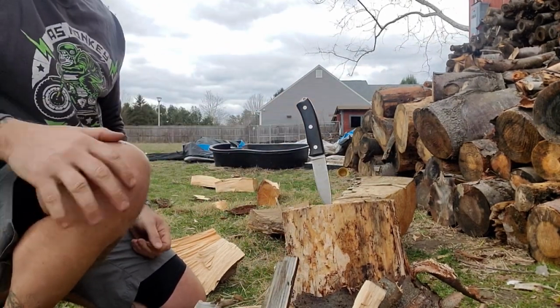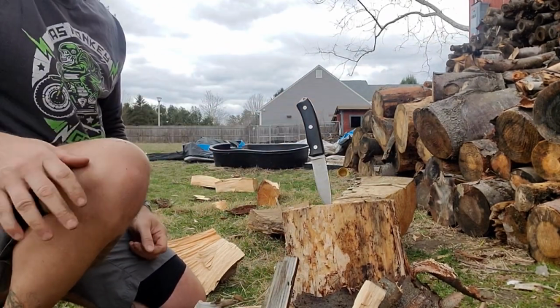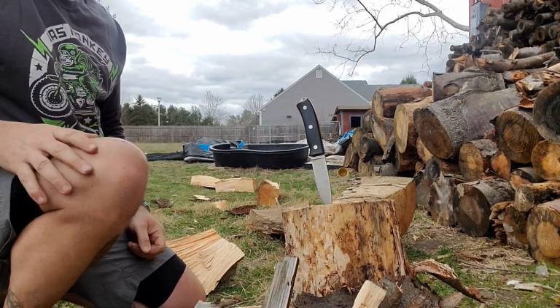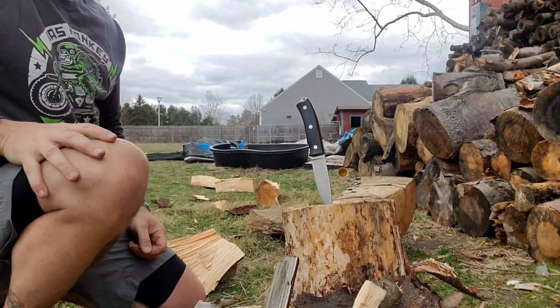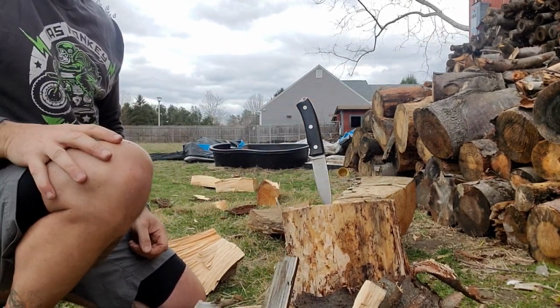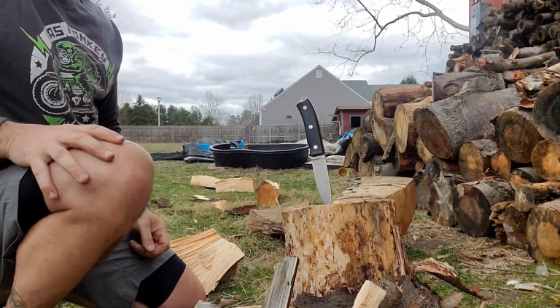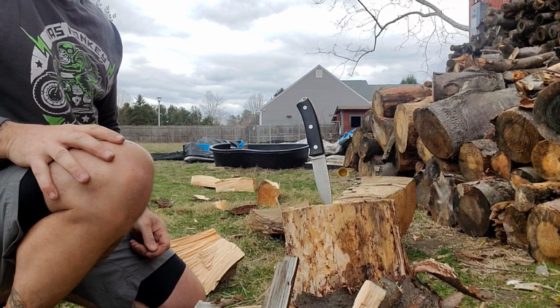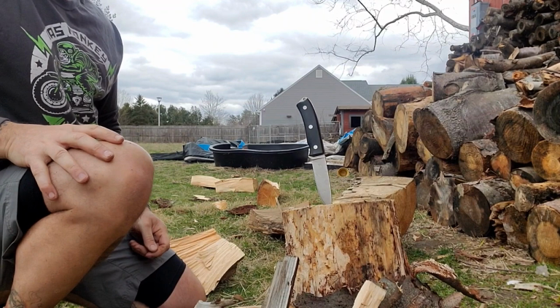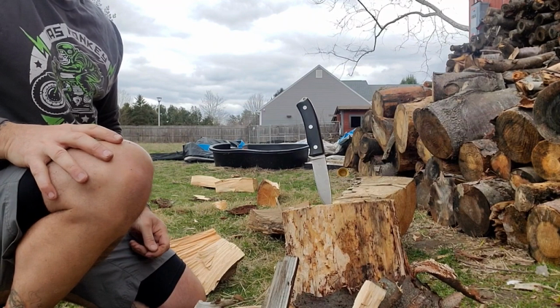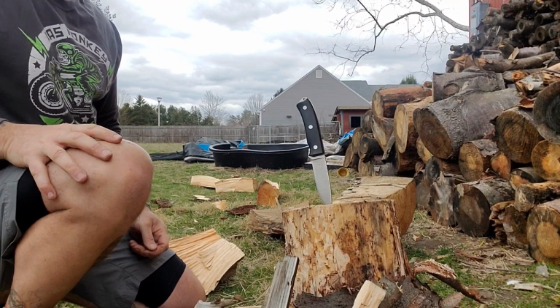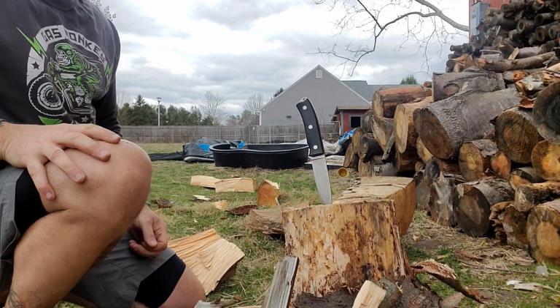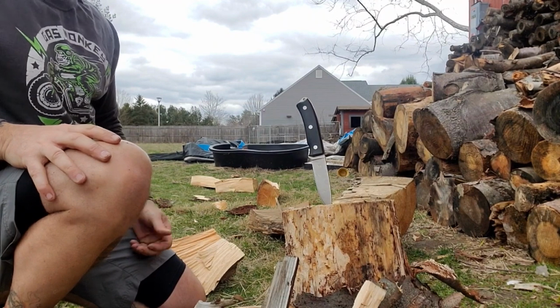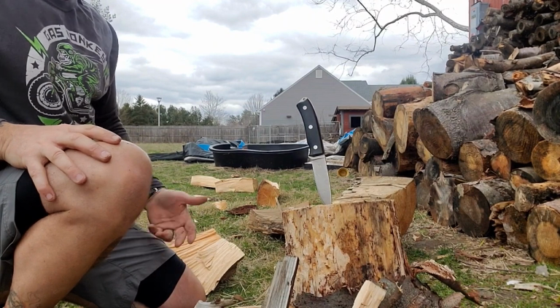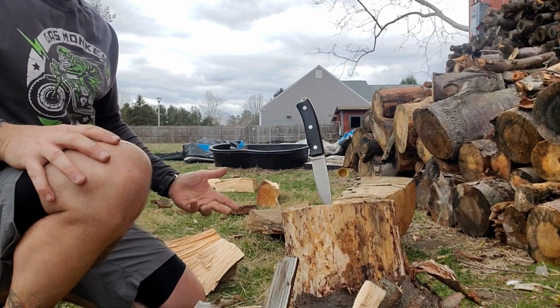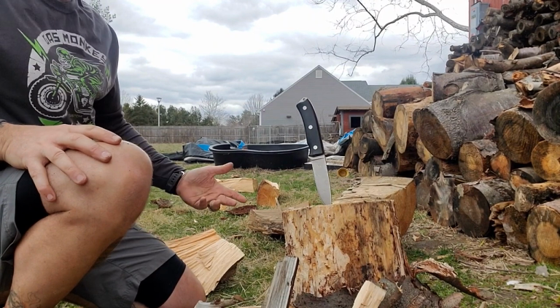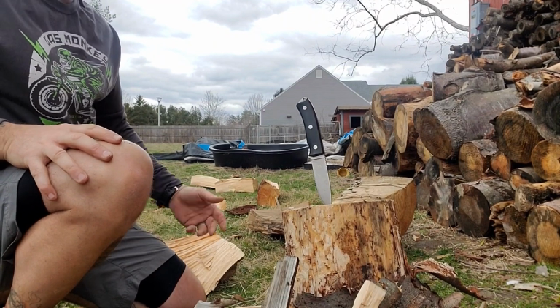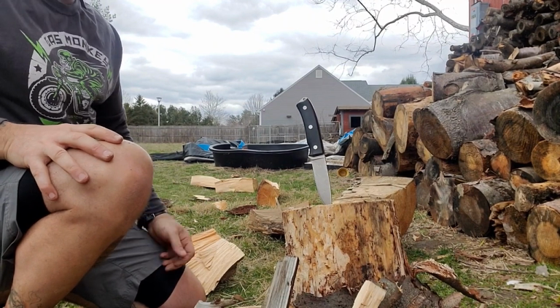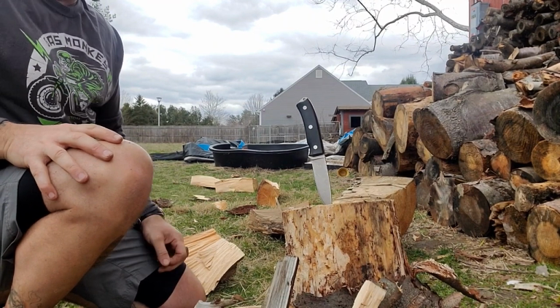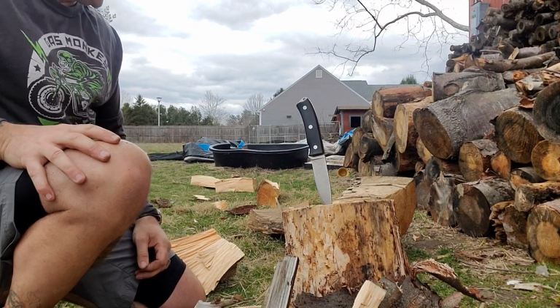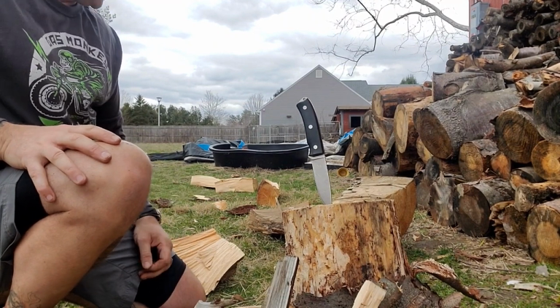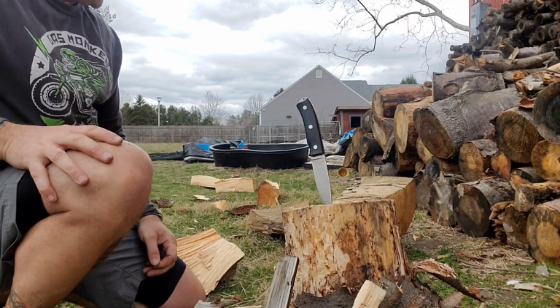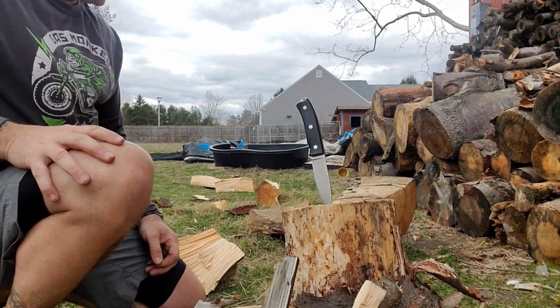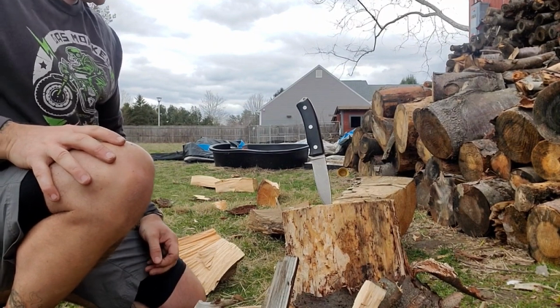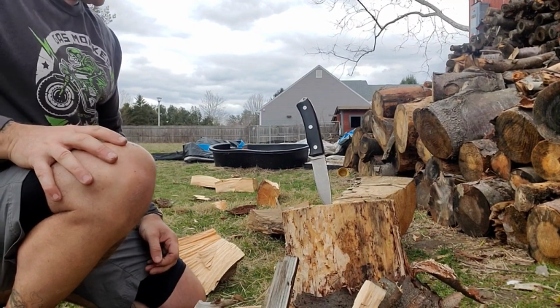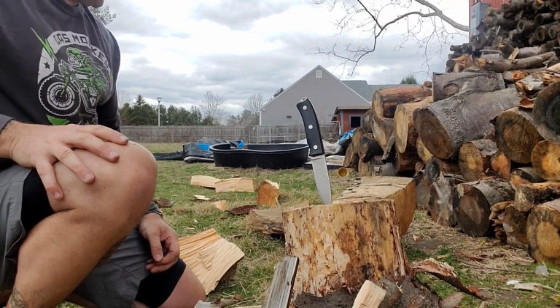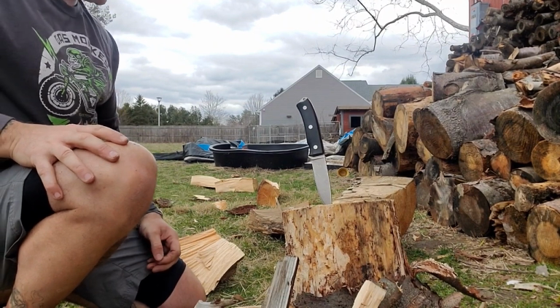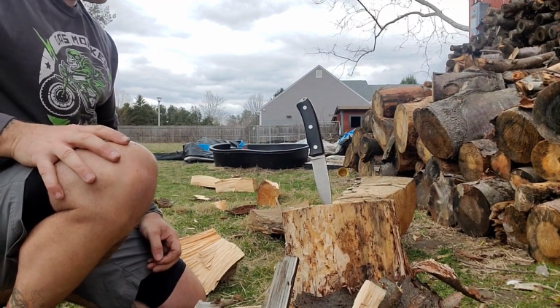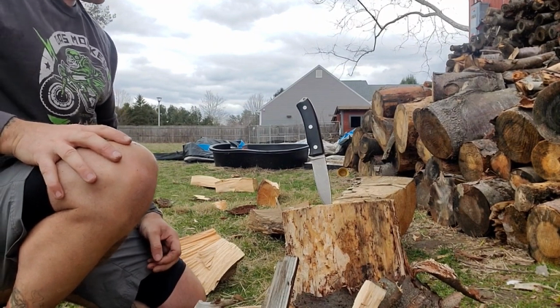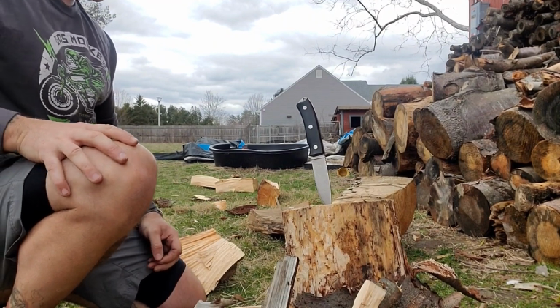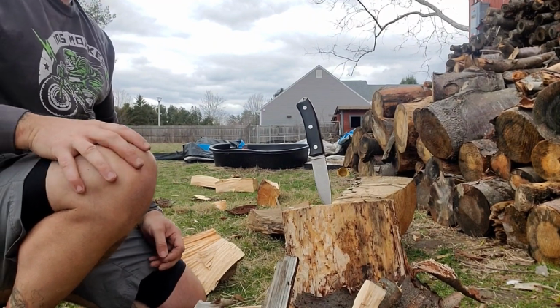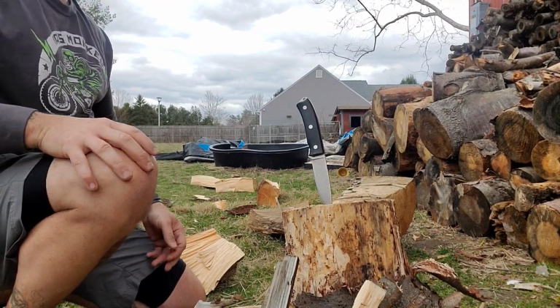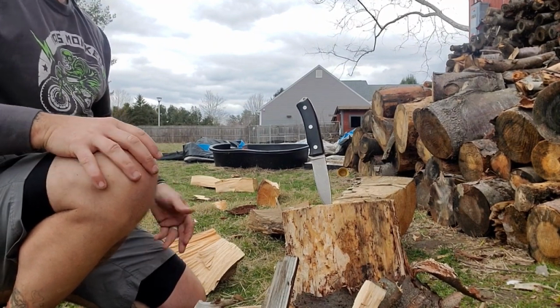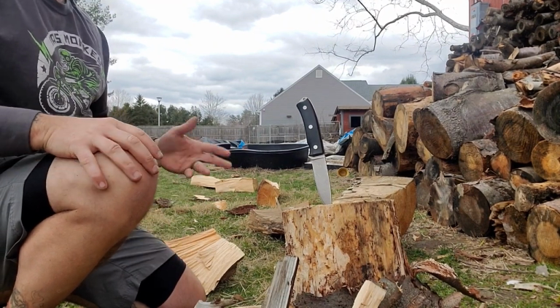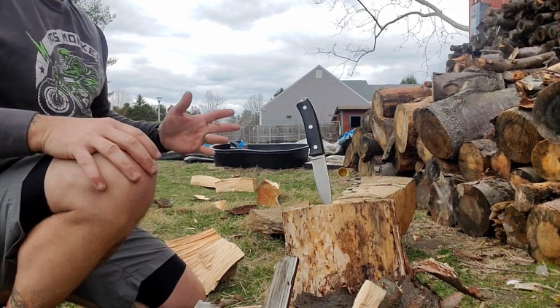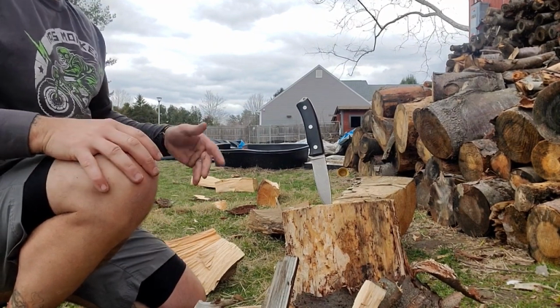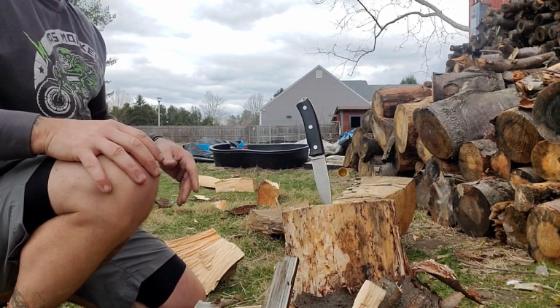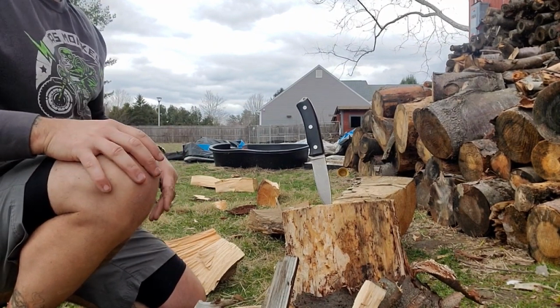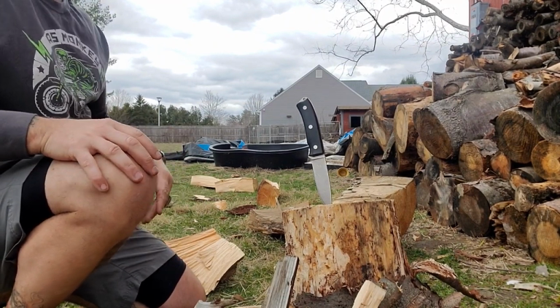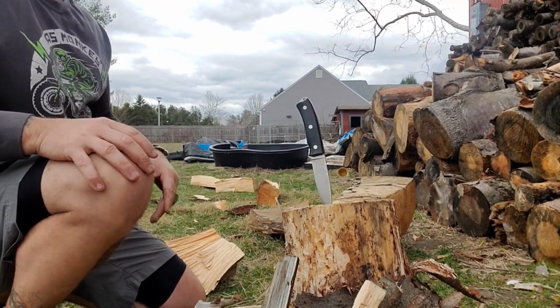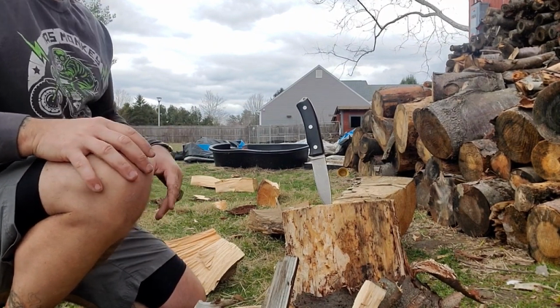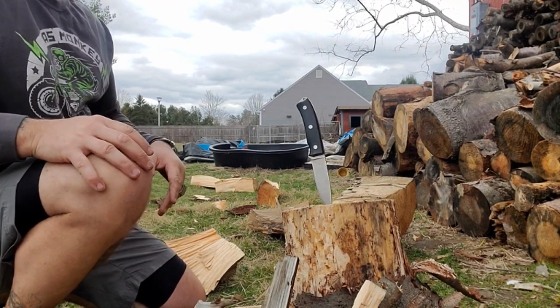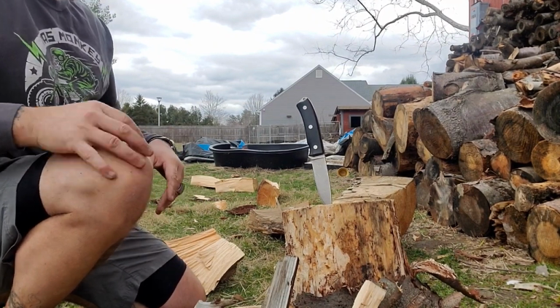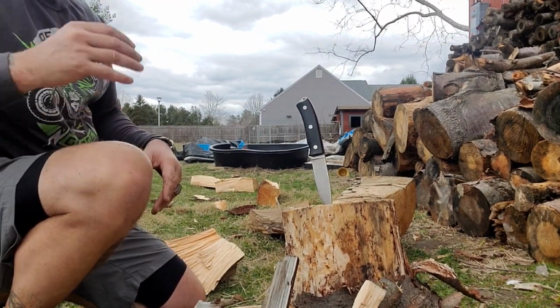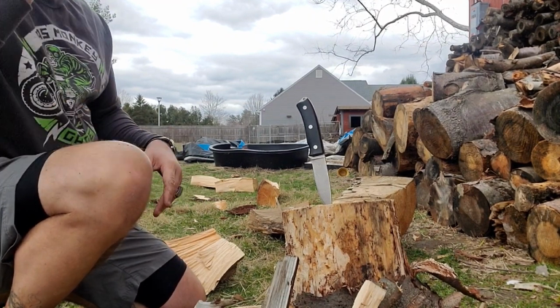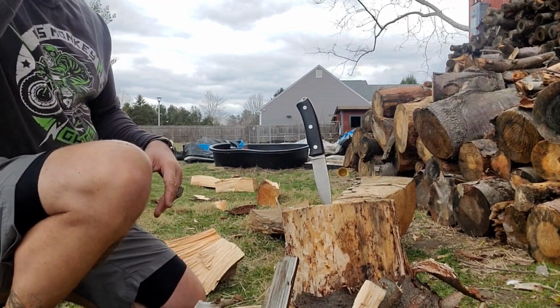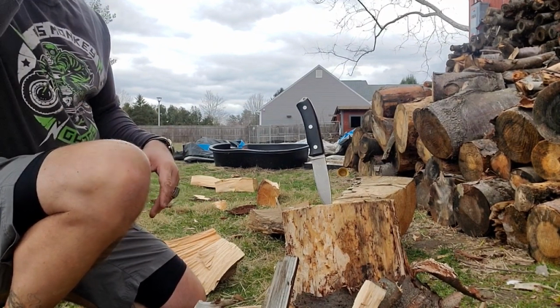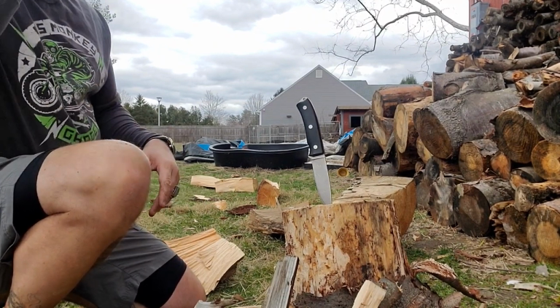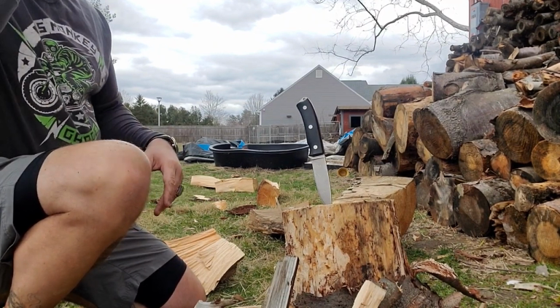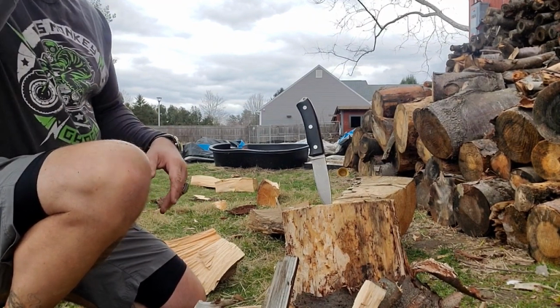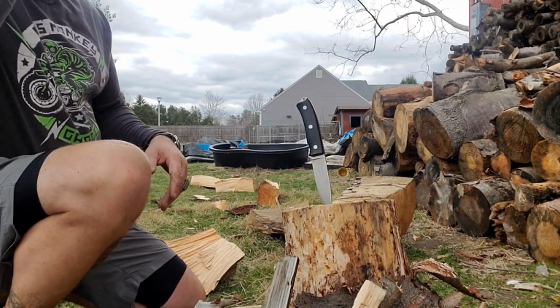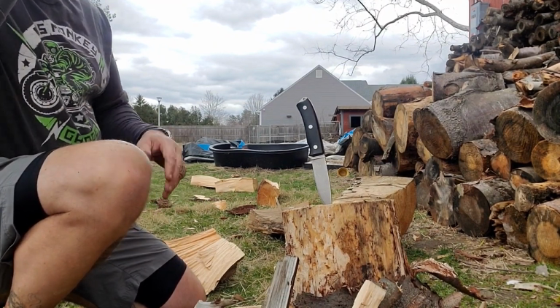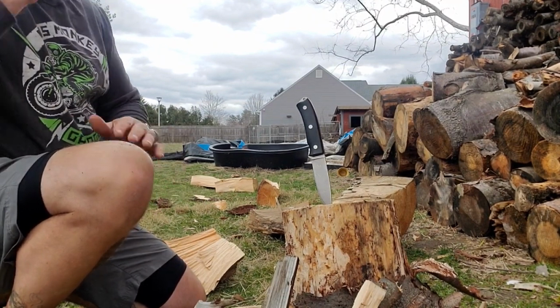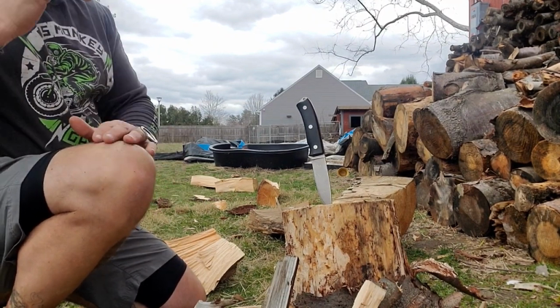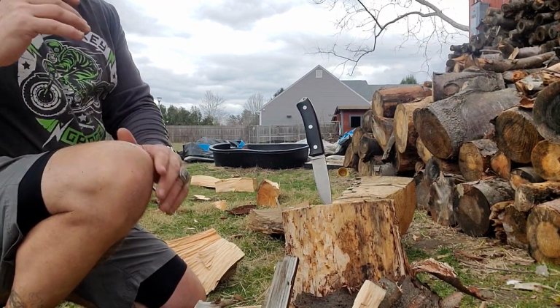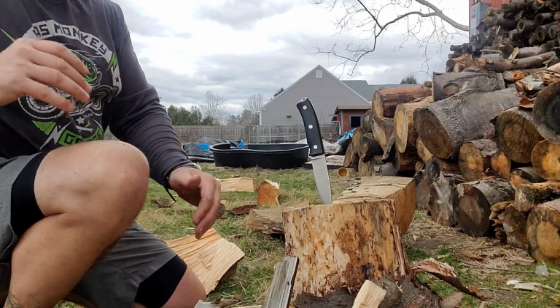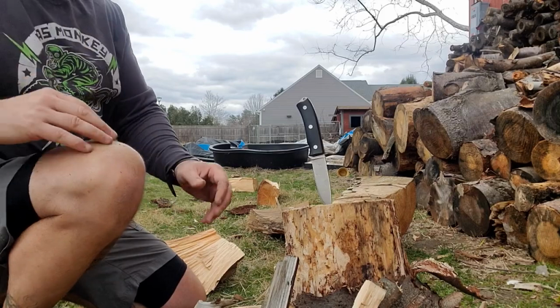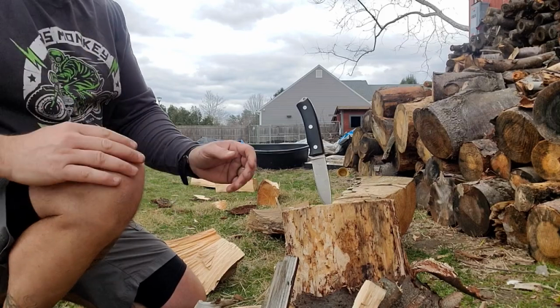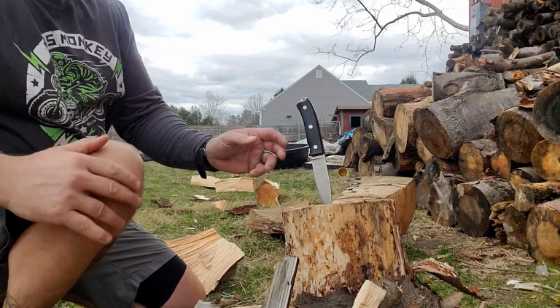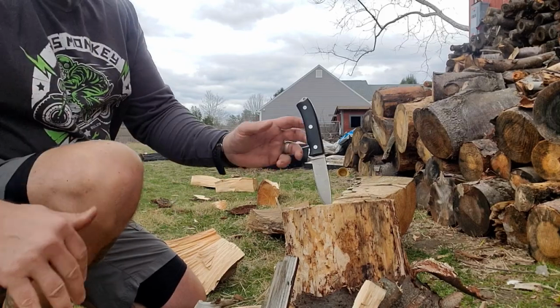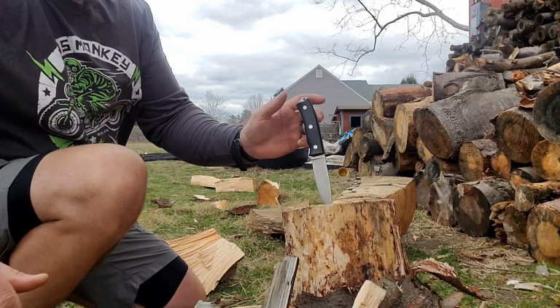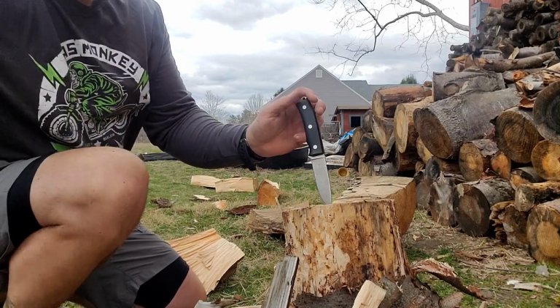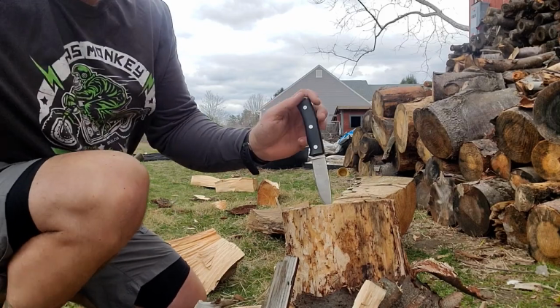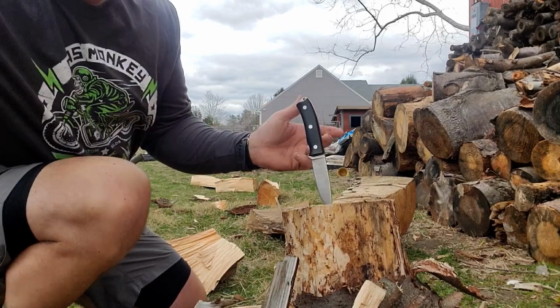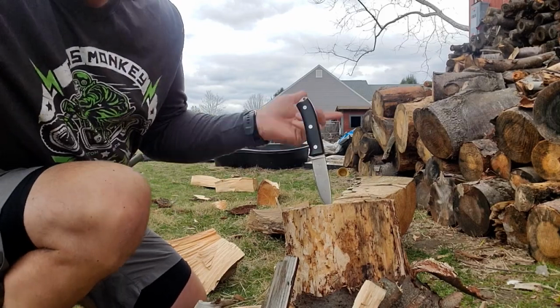Sometimes when batoning you hit a blade, especially if you're holding it up top, that first strike more than others is just gonna ring straight through your hand. Not this one — this one is just awesome. I'm having such a good time with this thing.